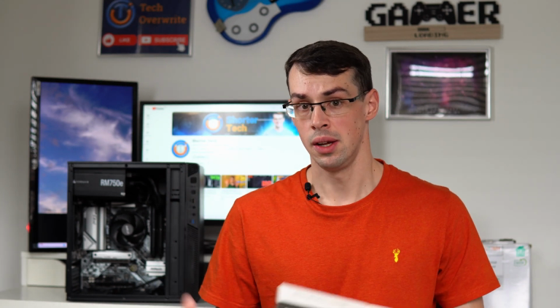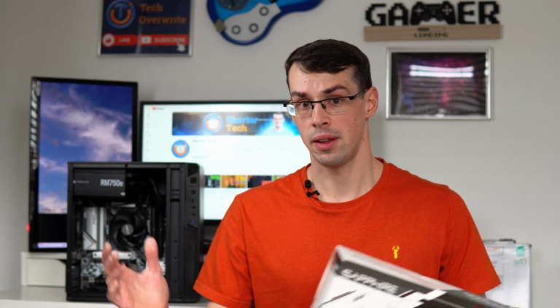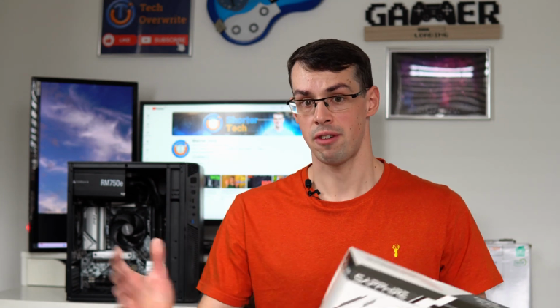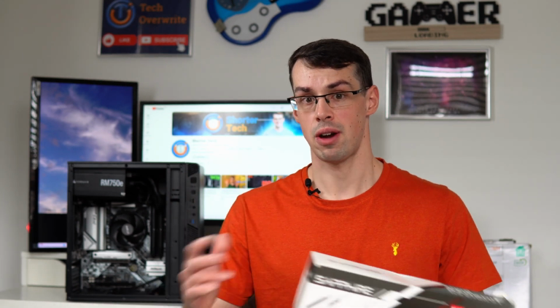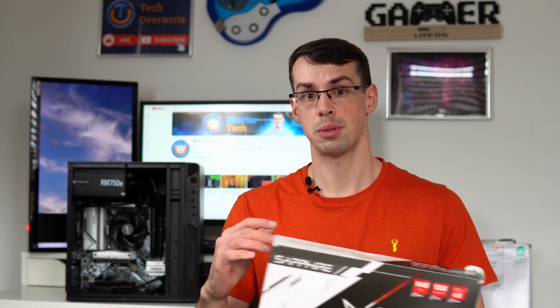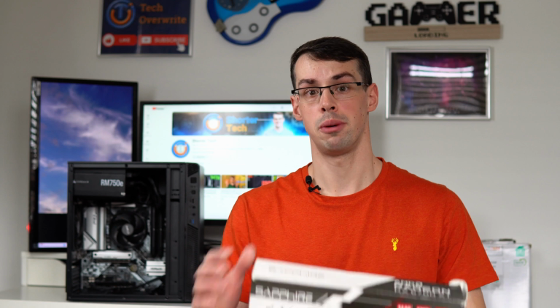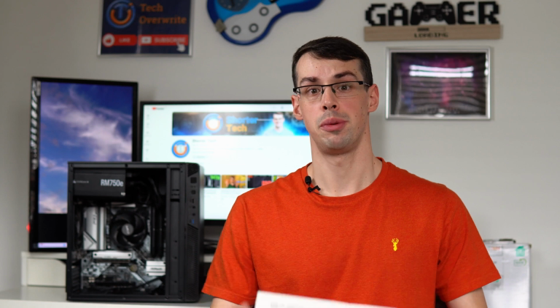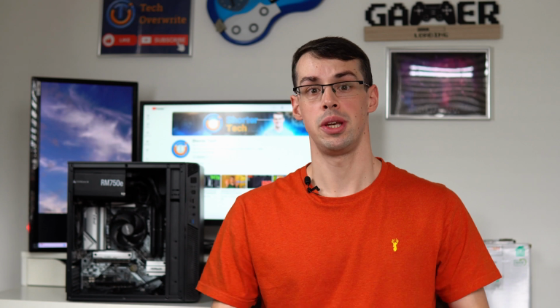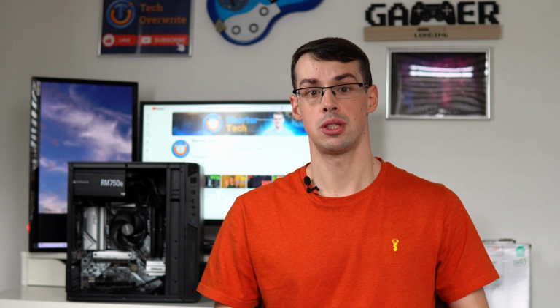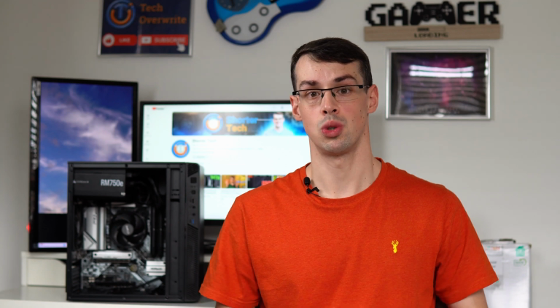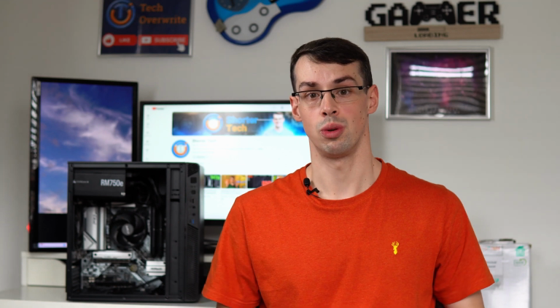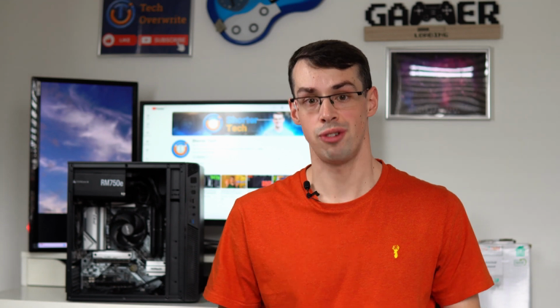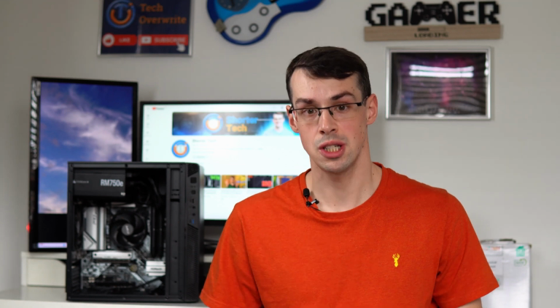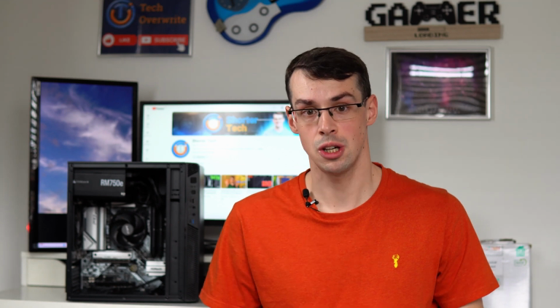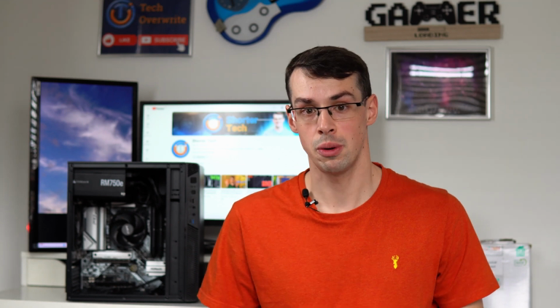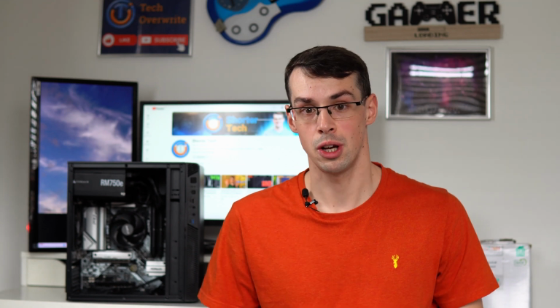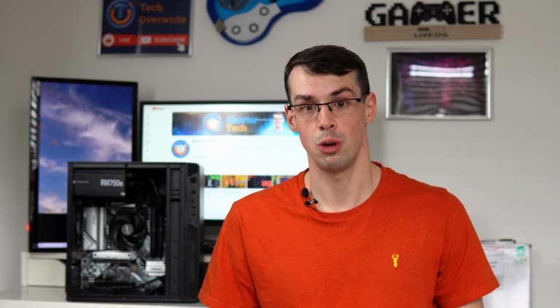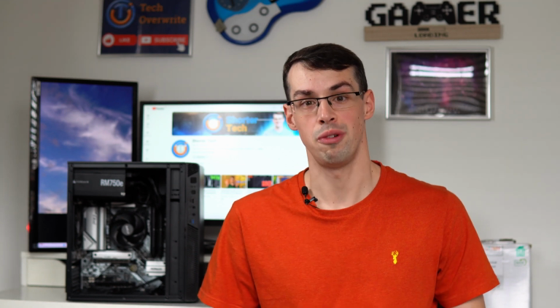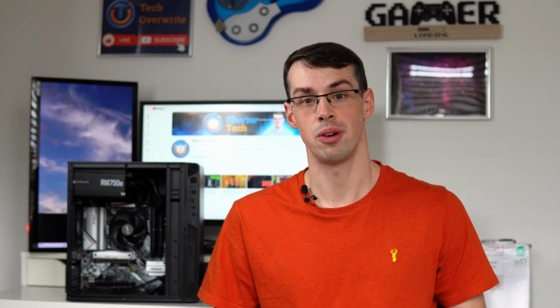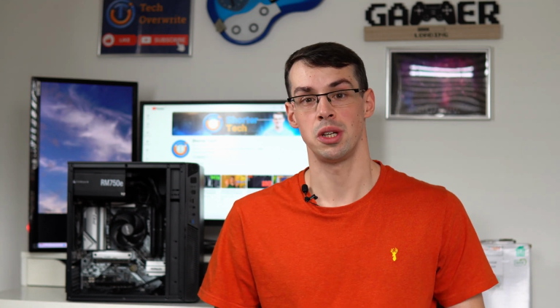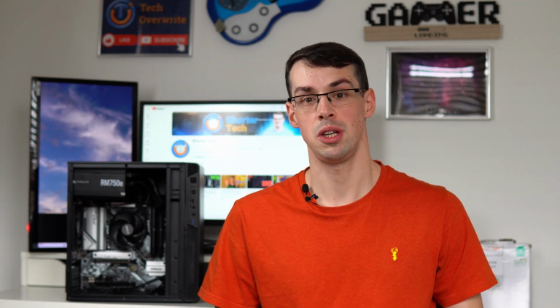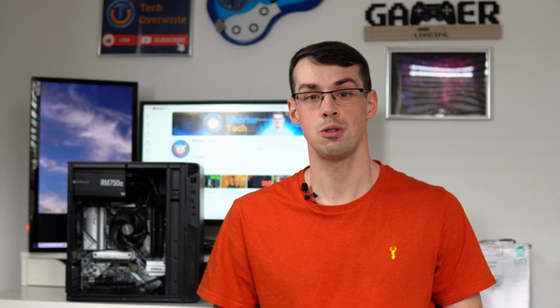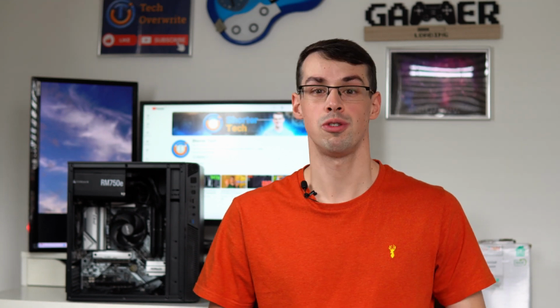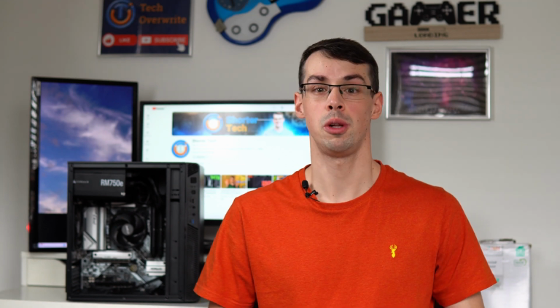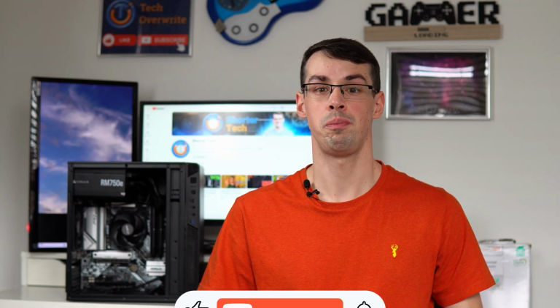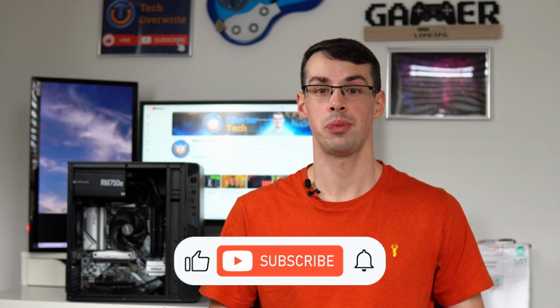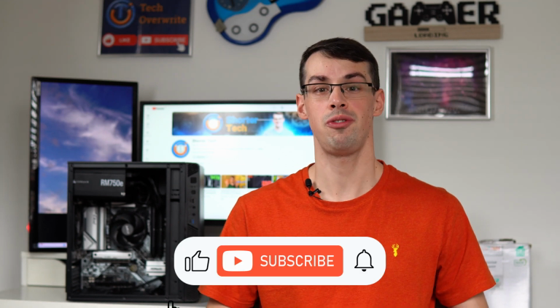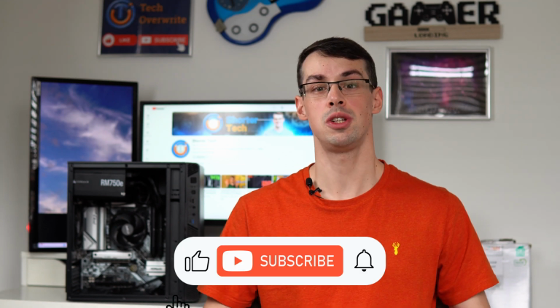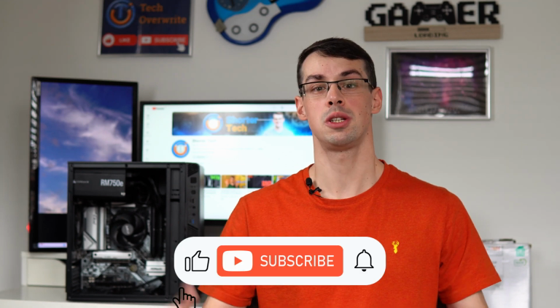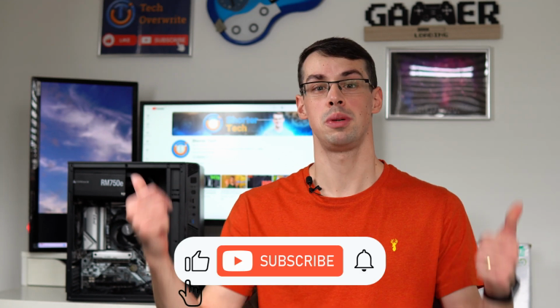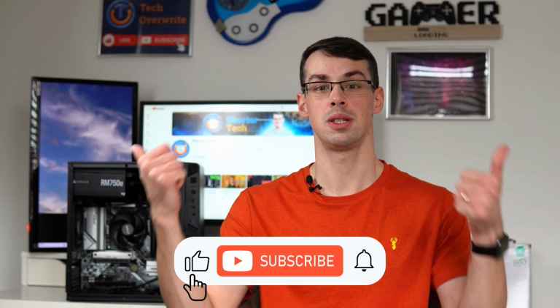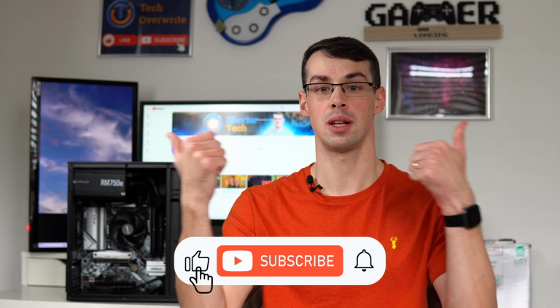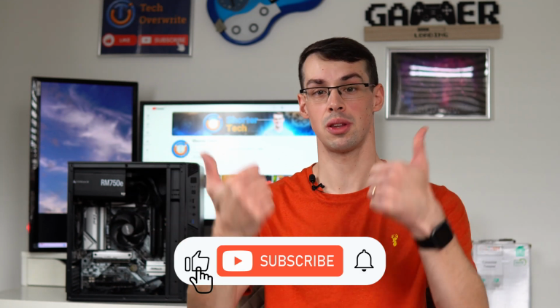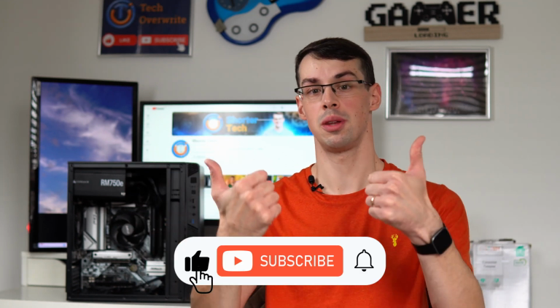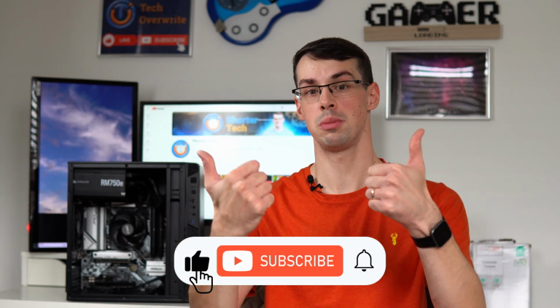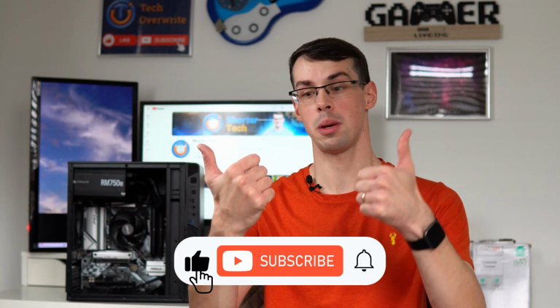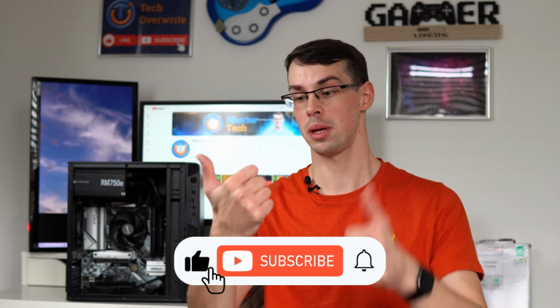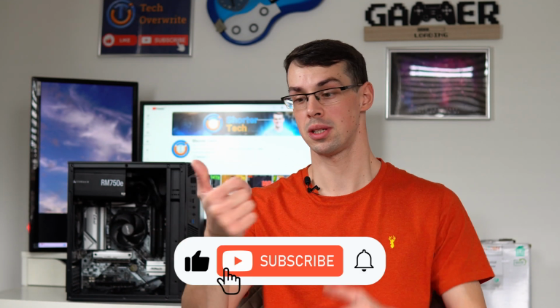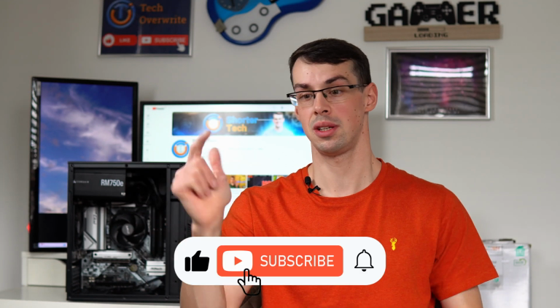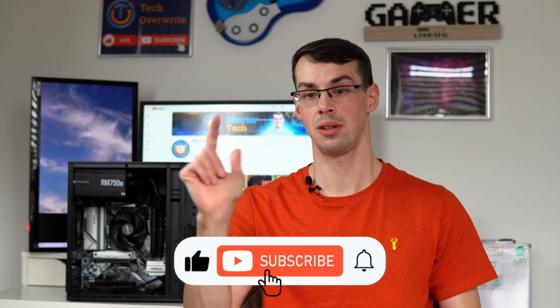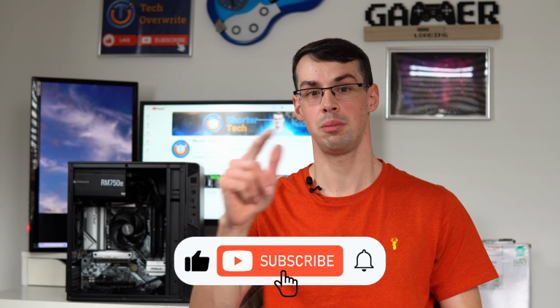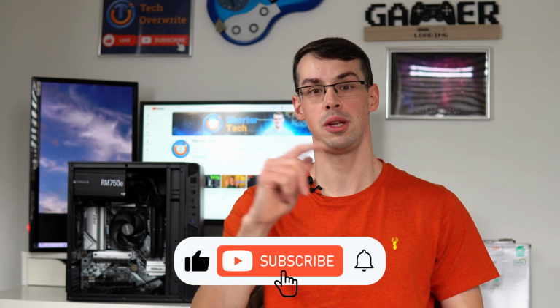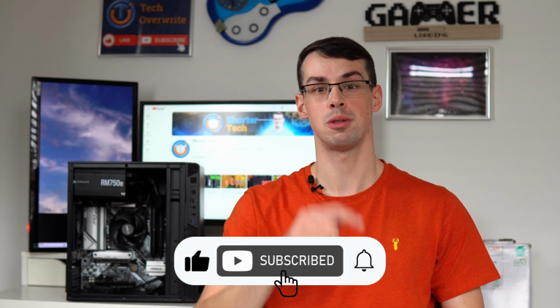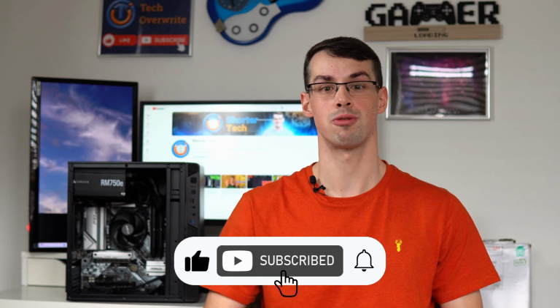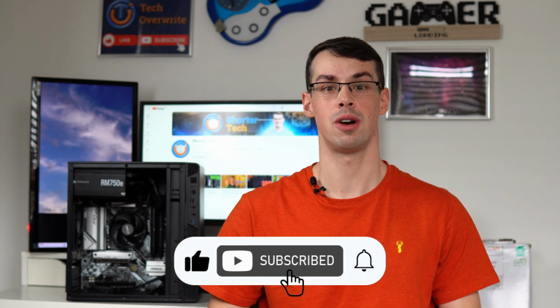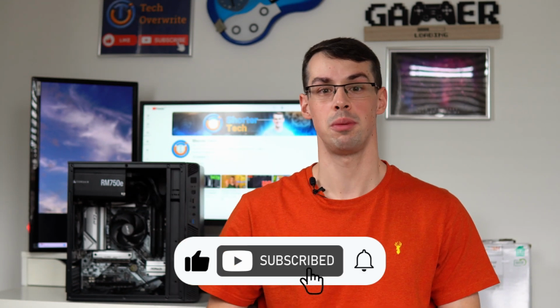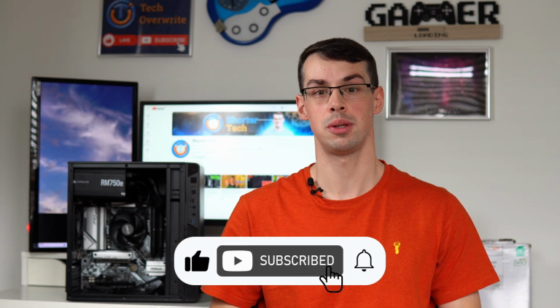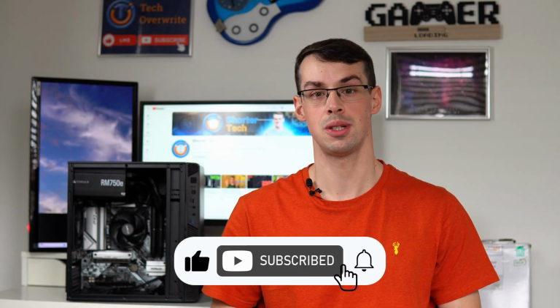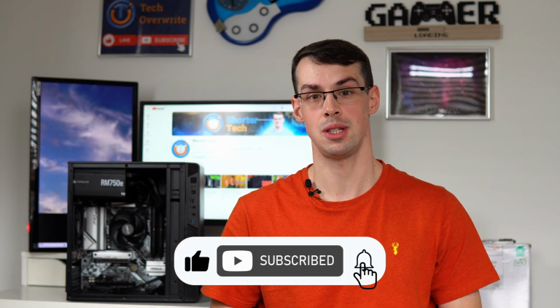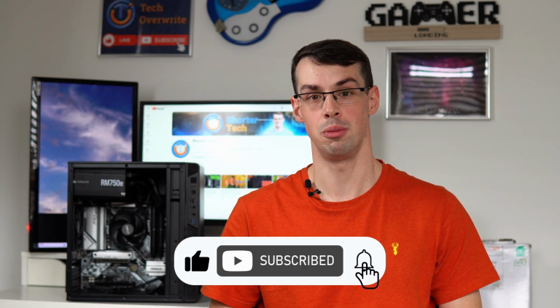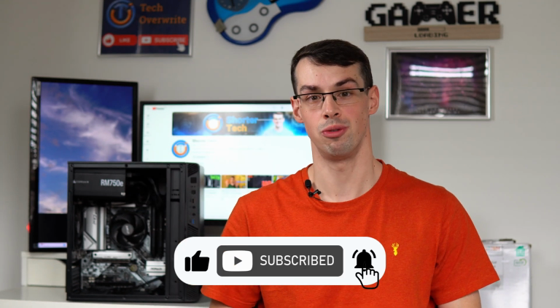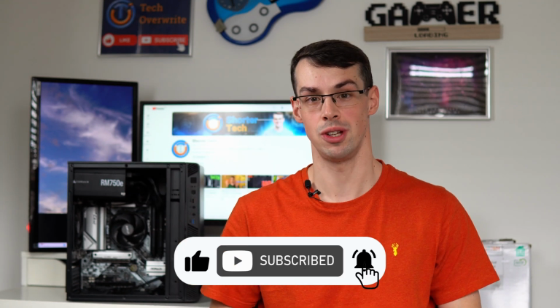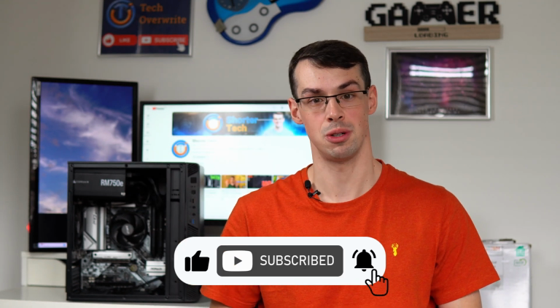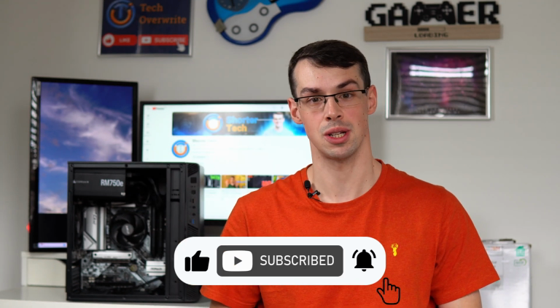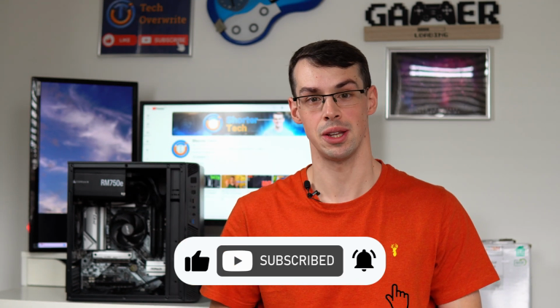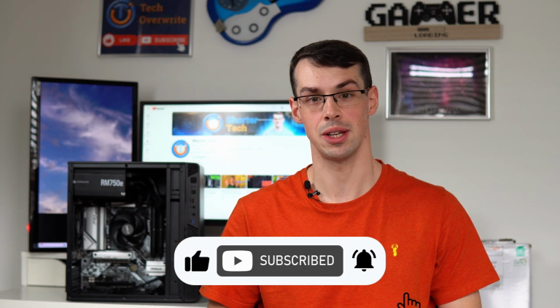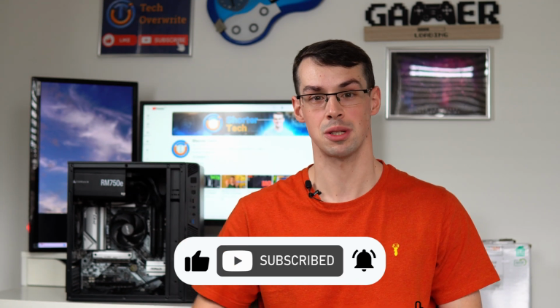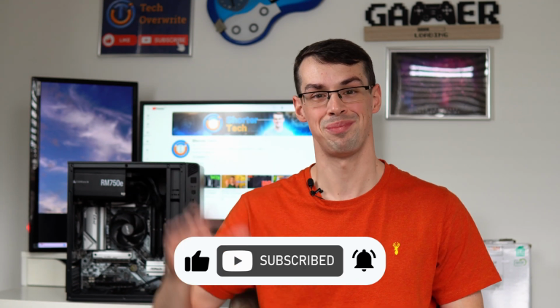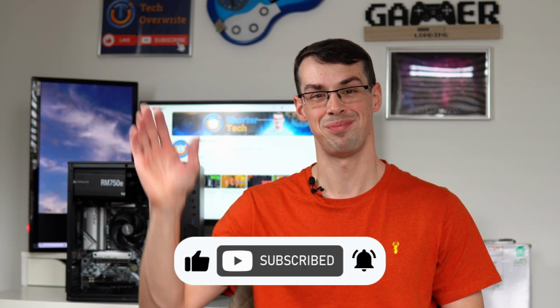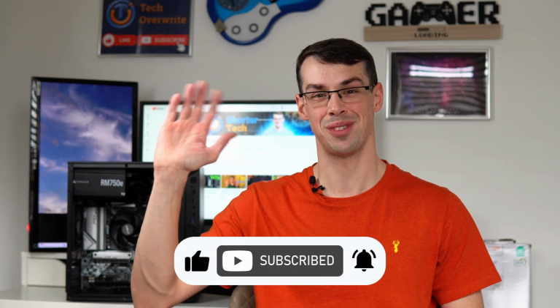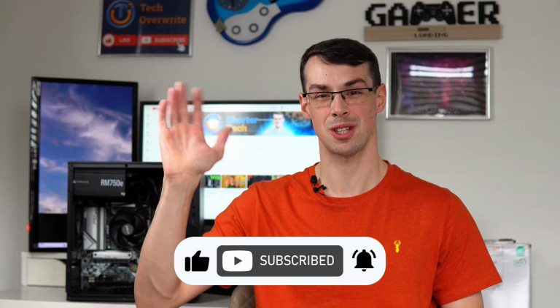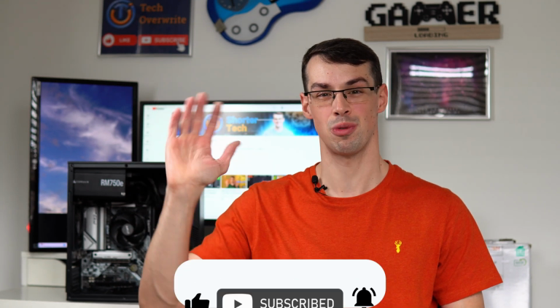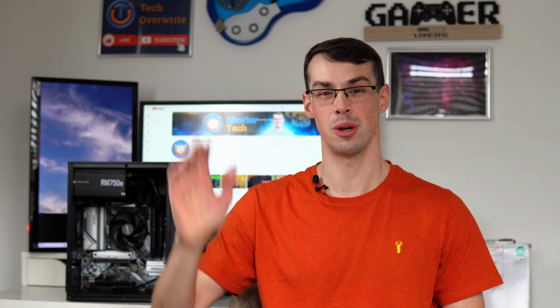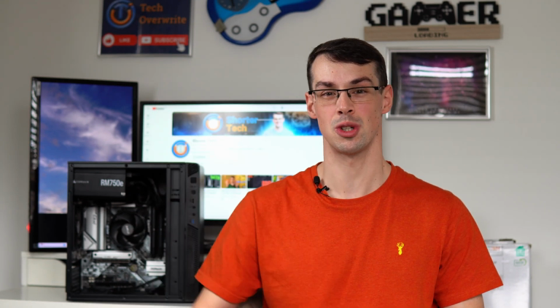And that wraps up this short video. I hope you found it useful. If you did, please click the thumbs up button and please subscribe to see more videos like this. Thanks for watching.